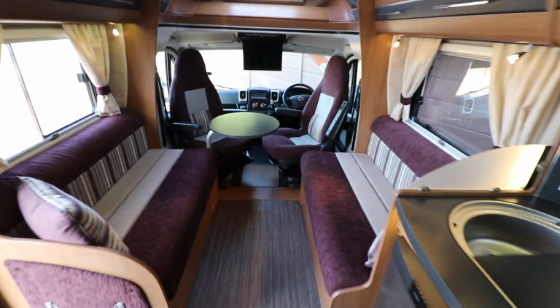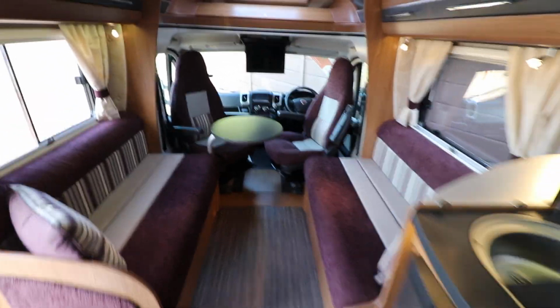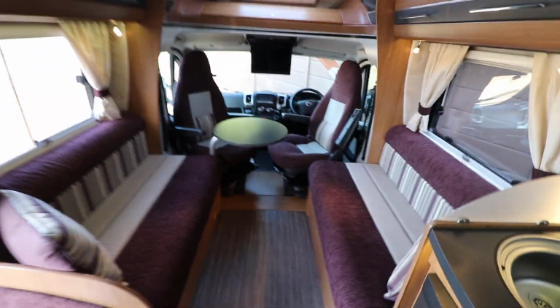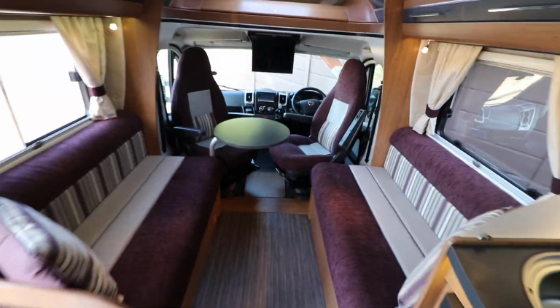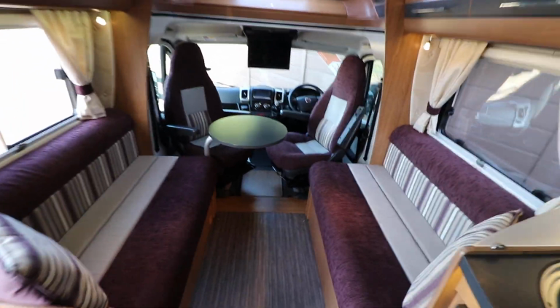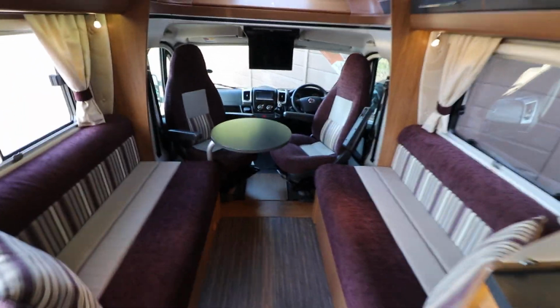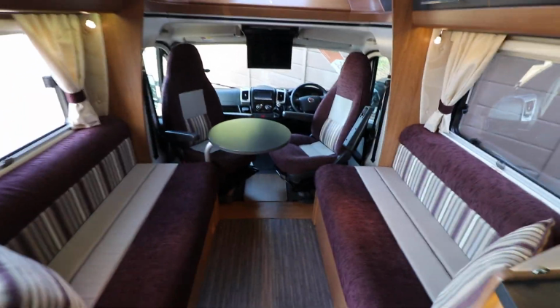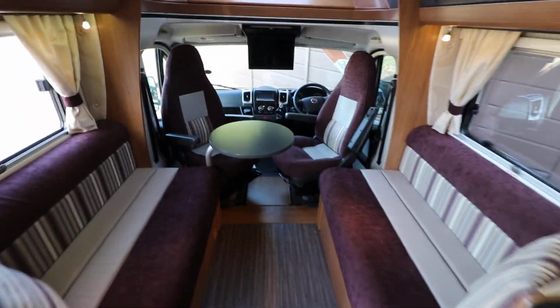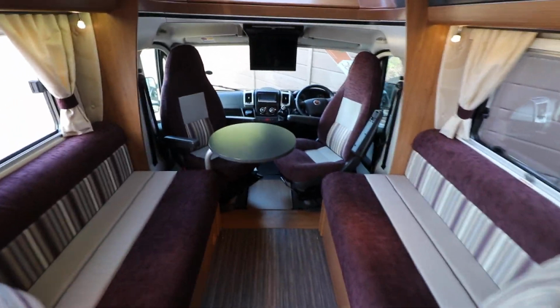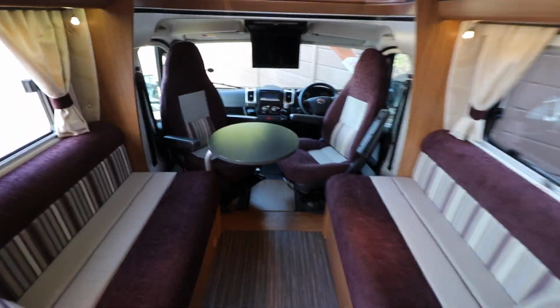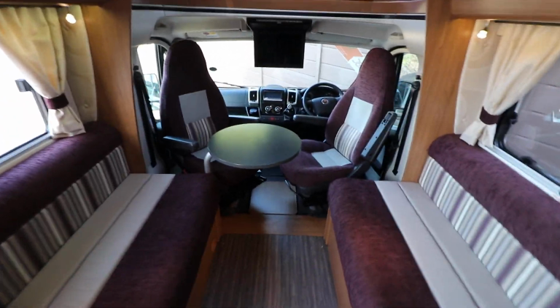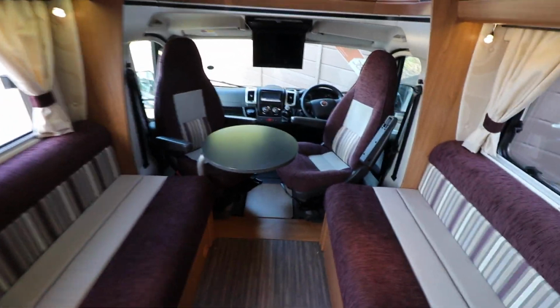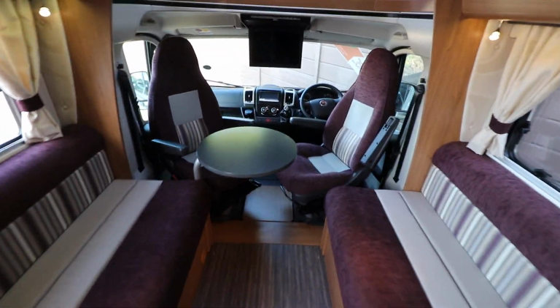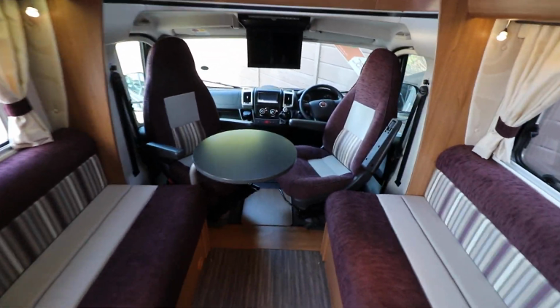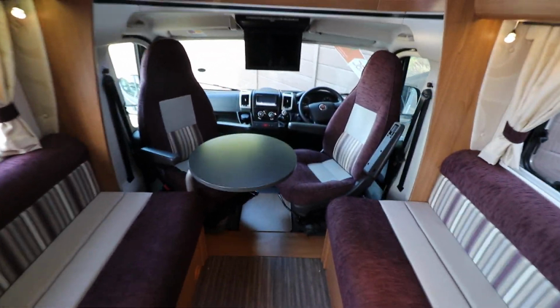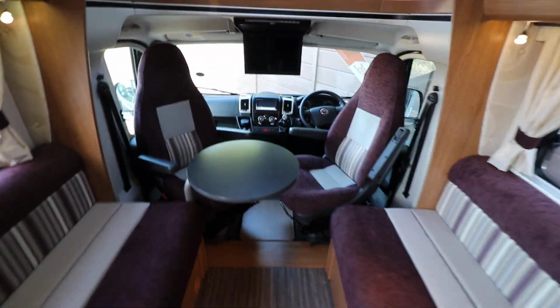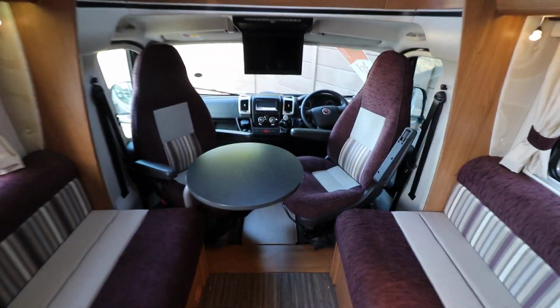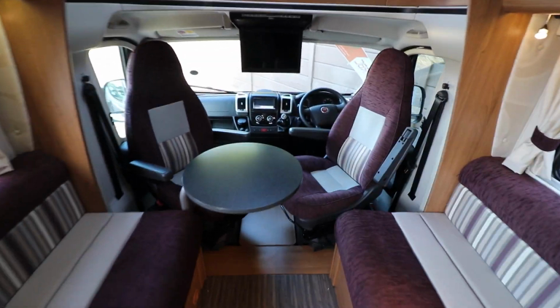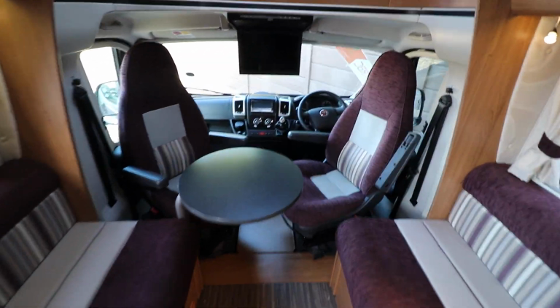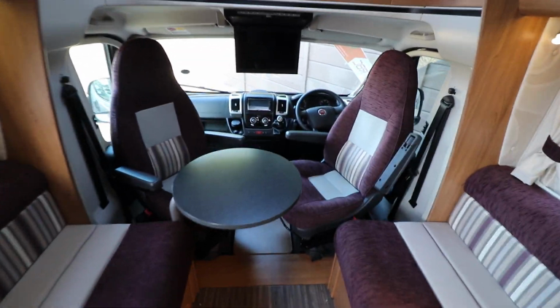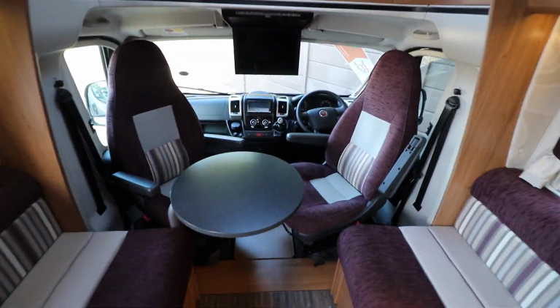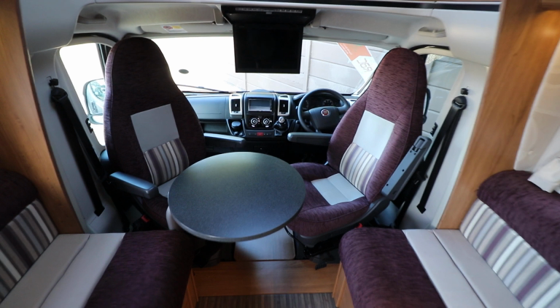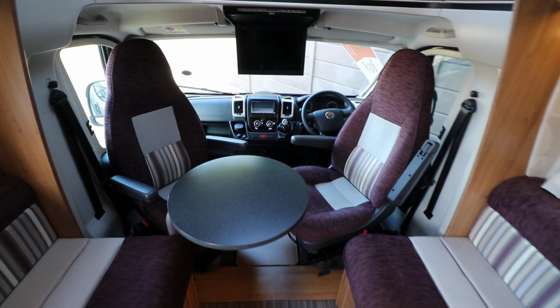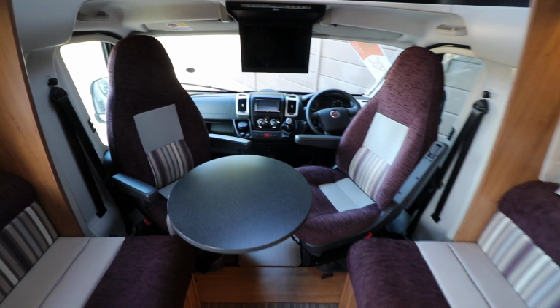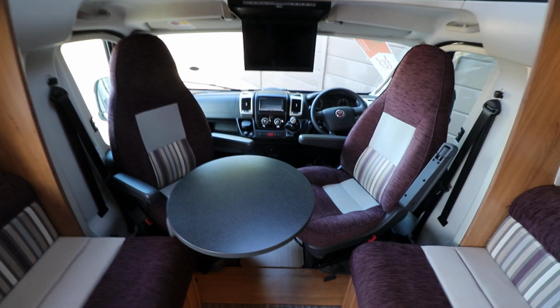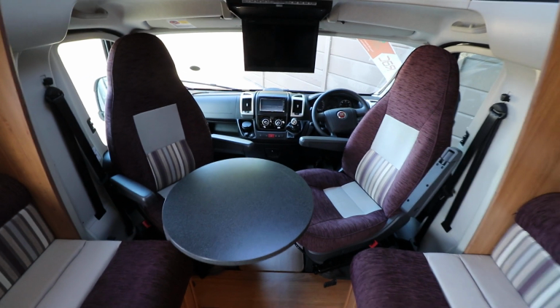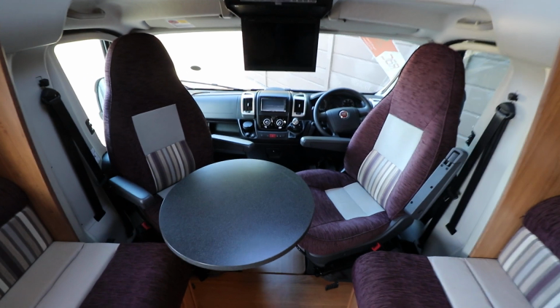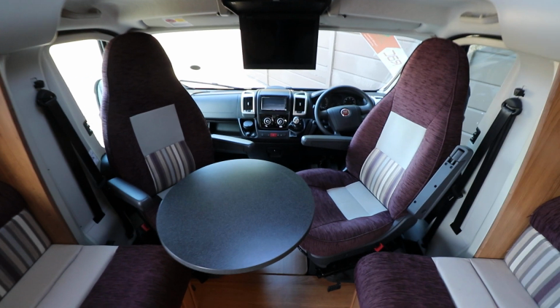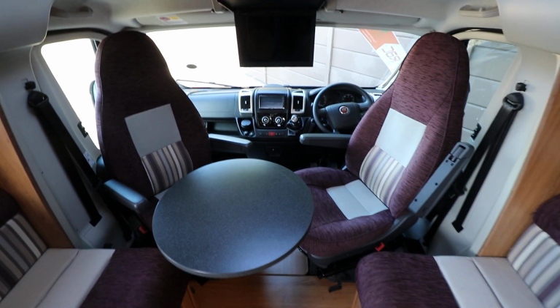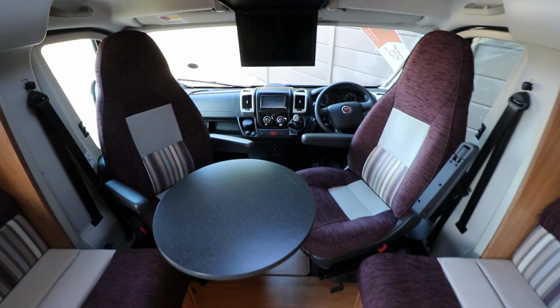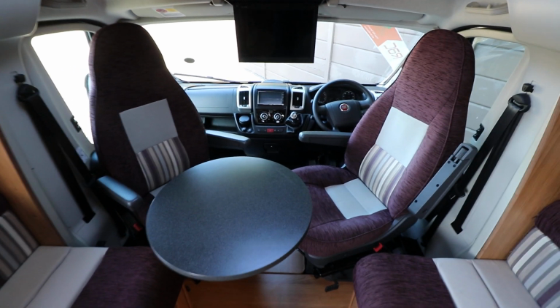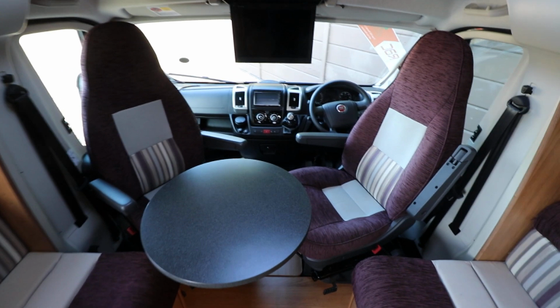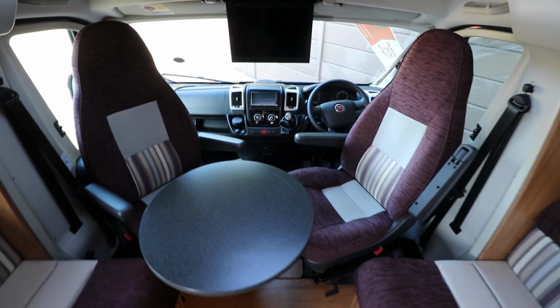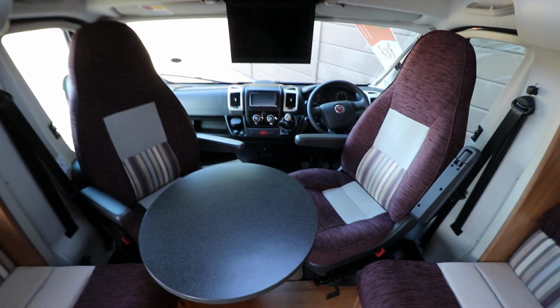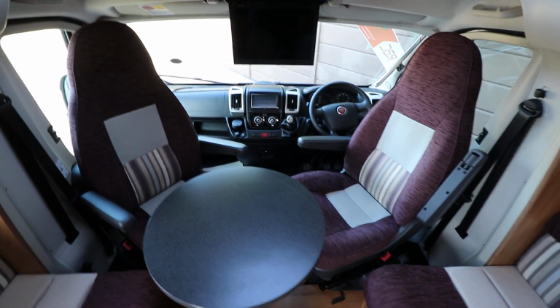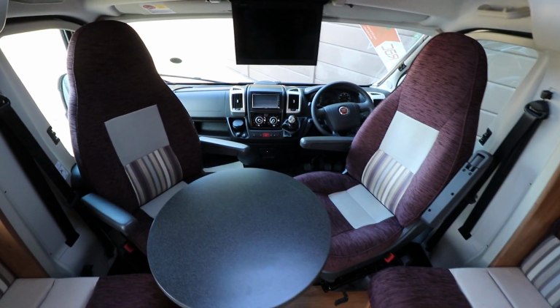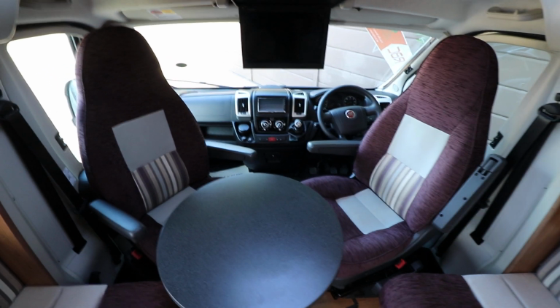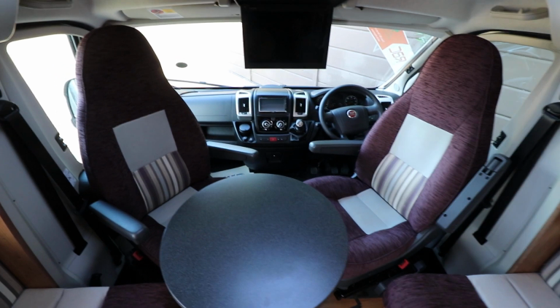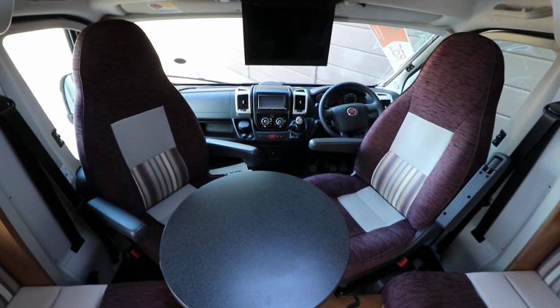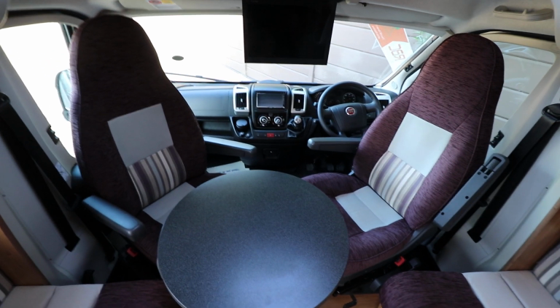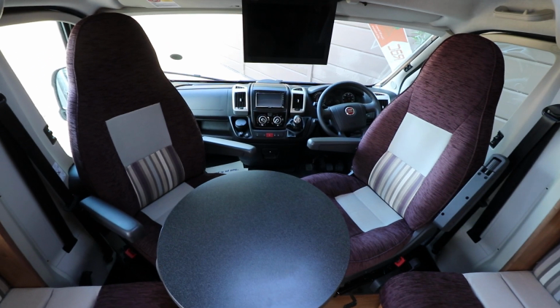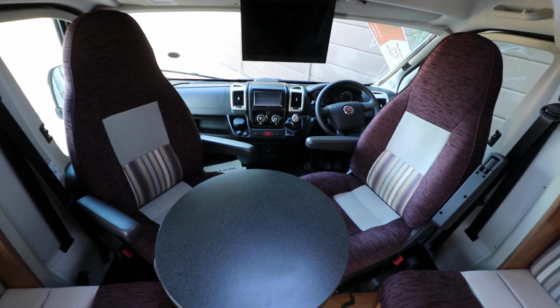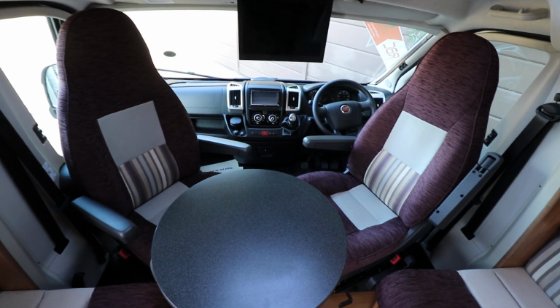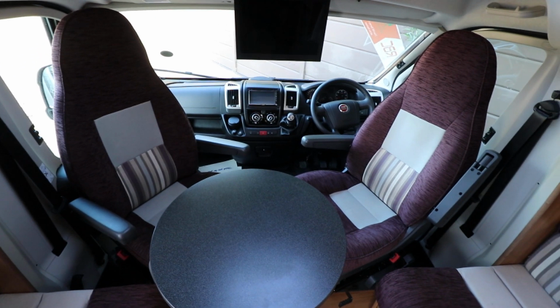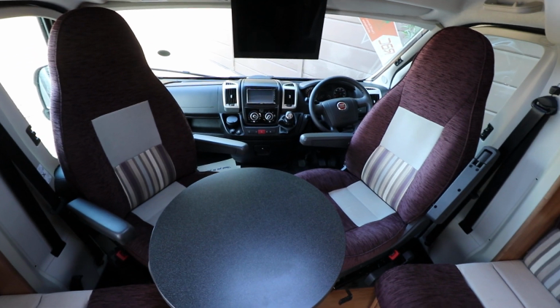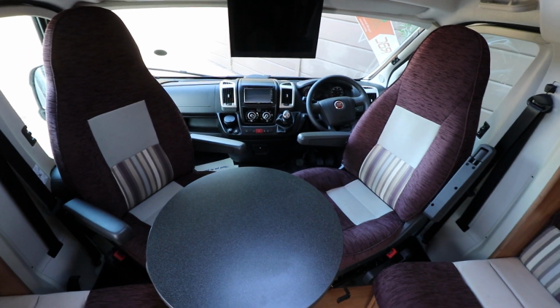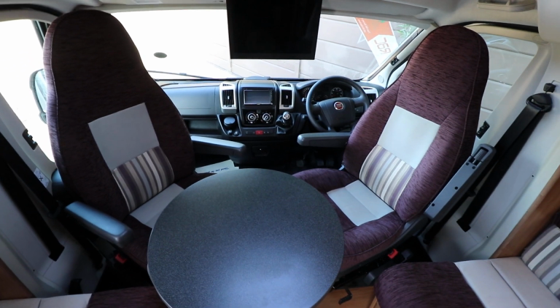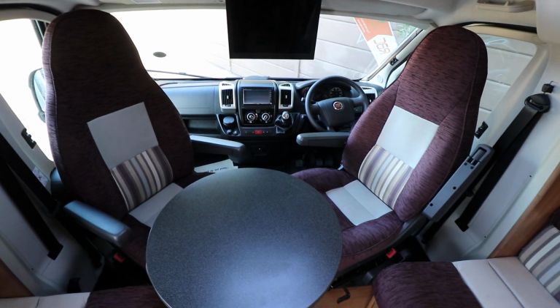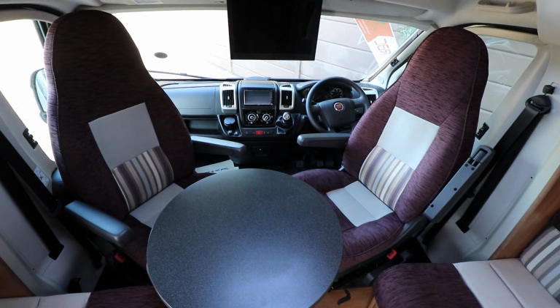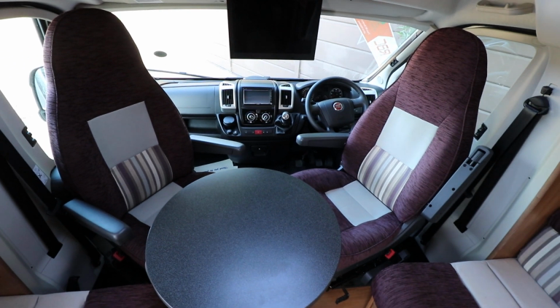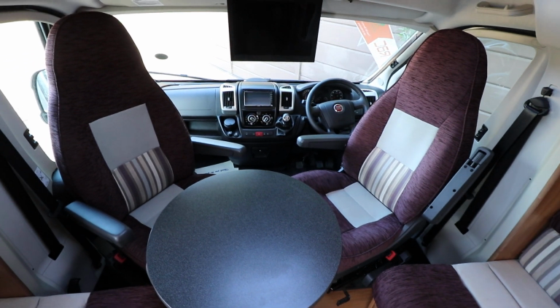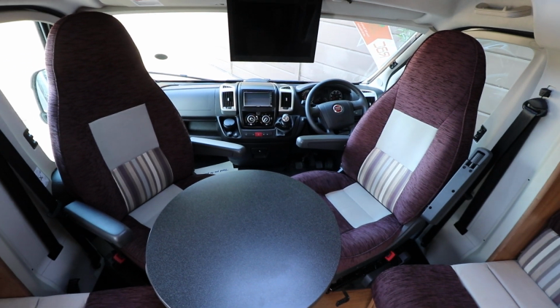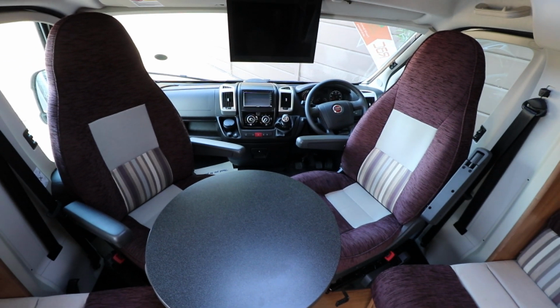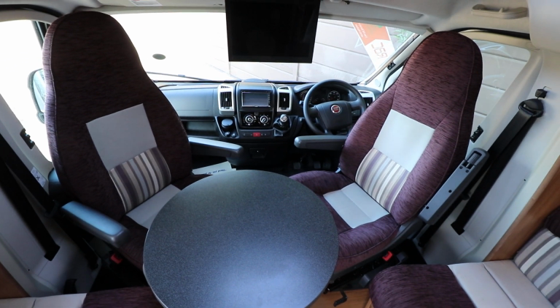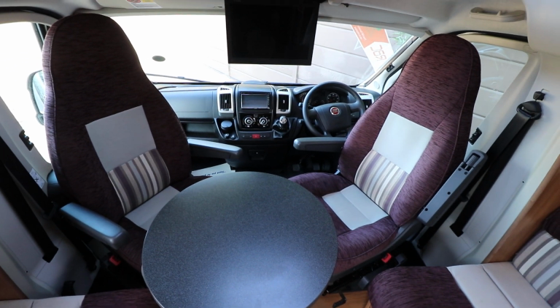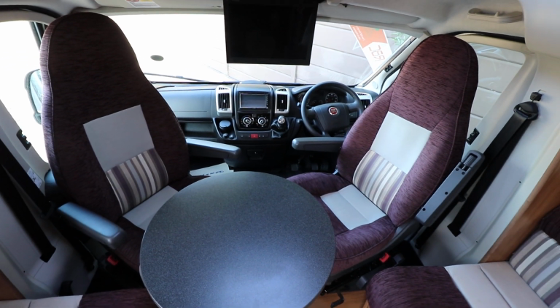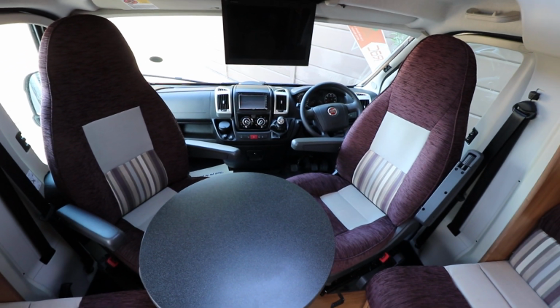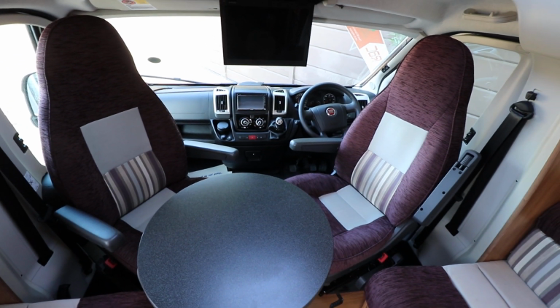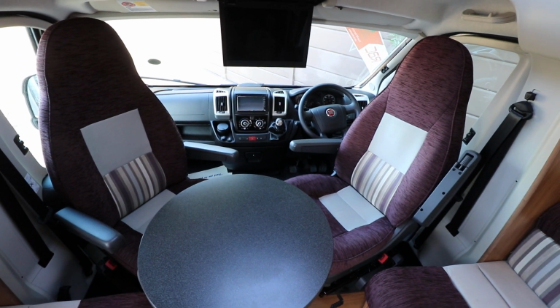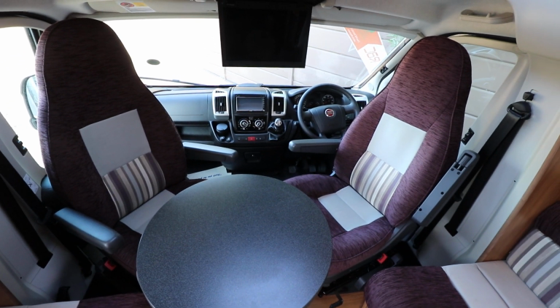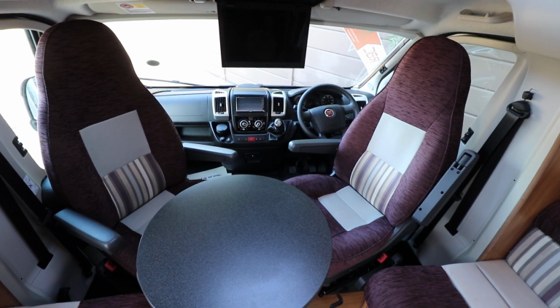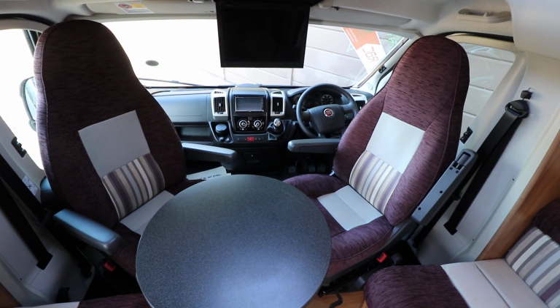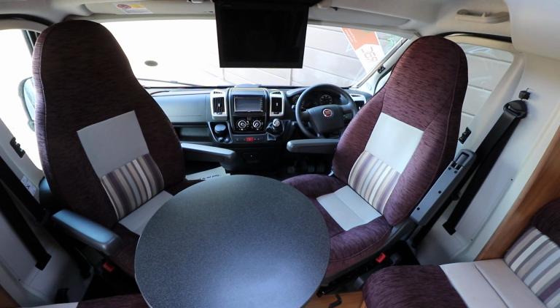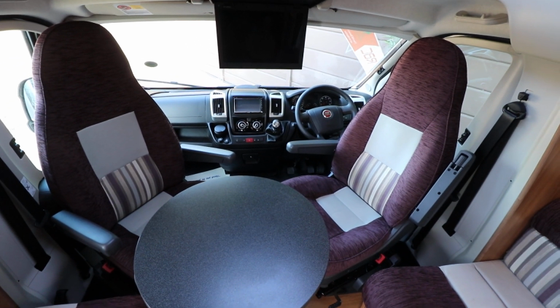It's got cab air conditioning, there's cruise control, you've got your driver and passenger airbags, and electric windows and mirrors as well.